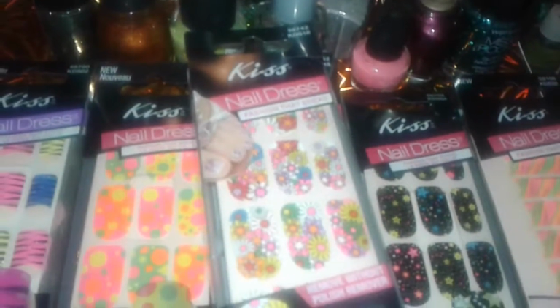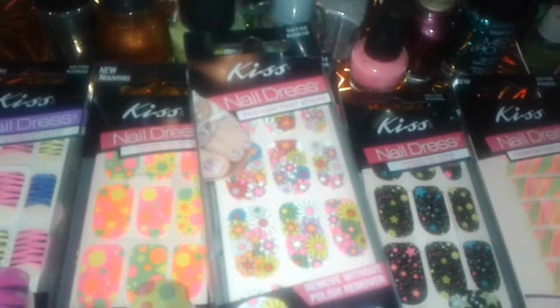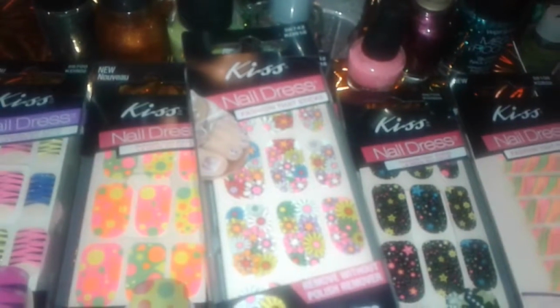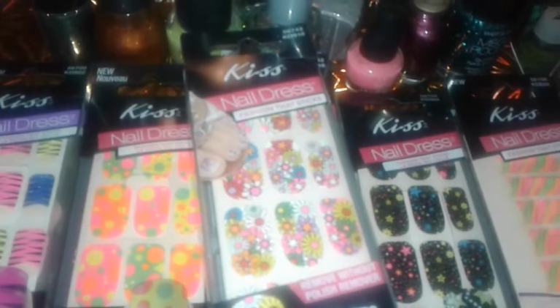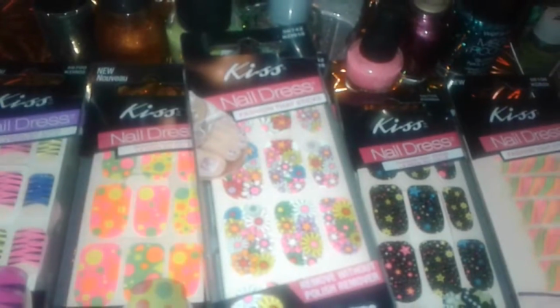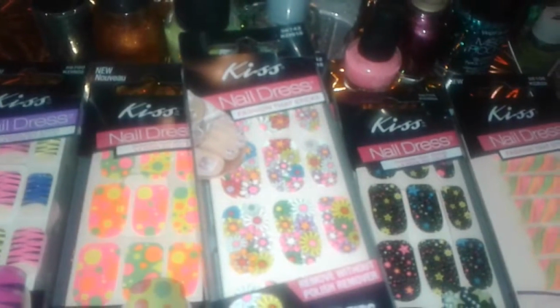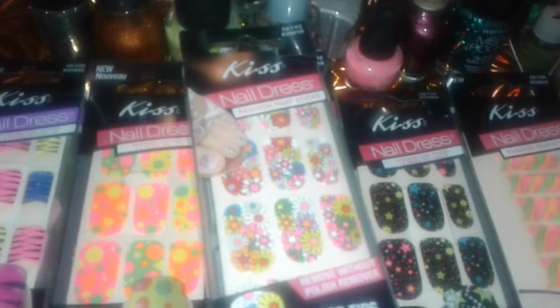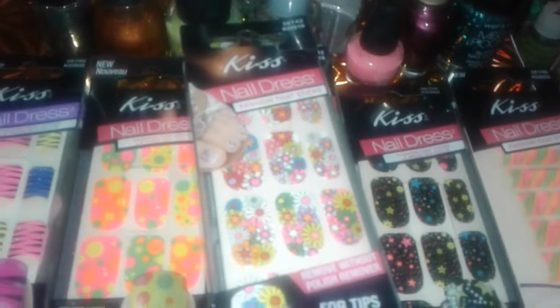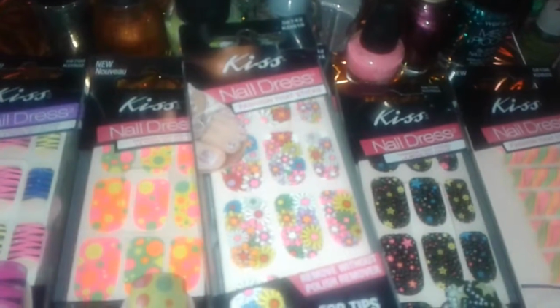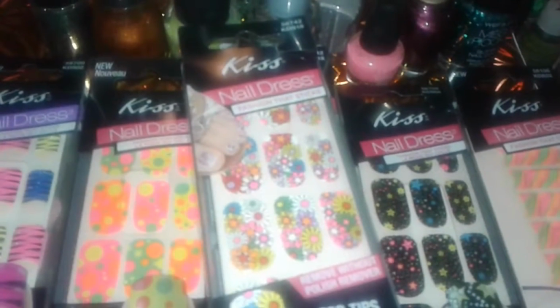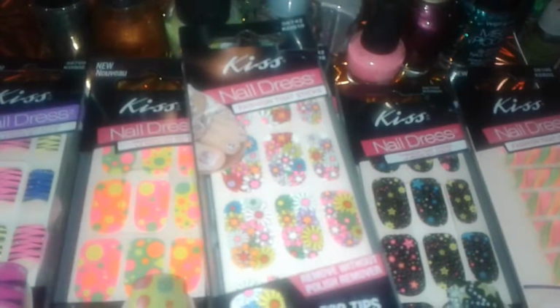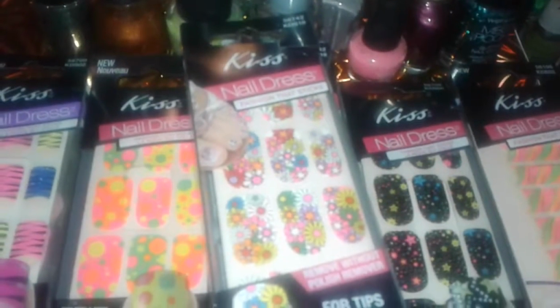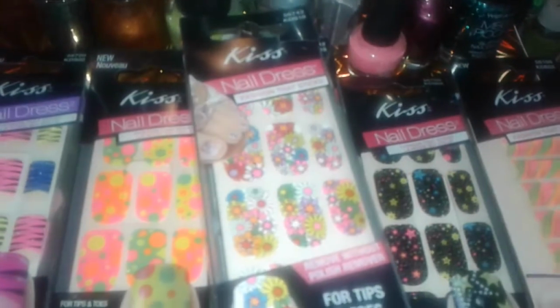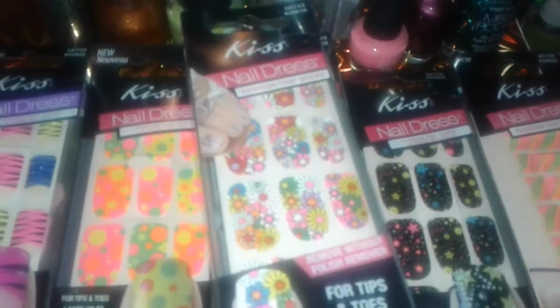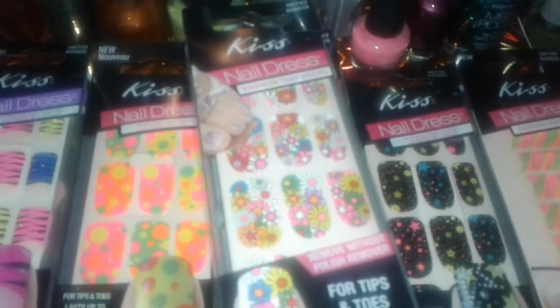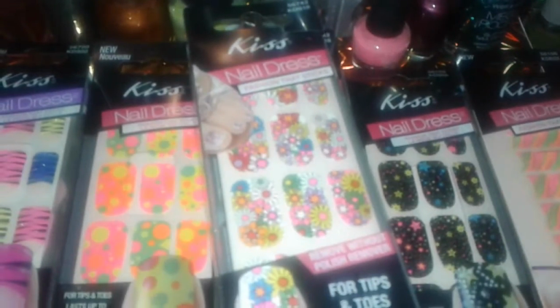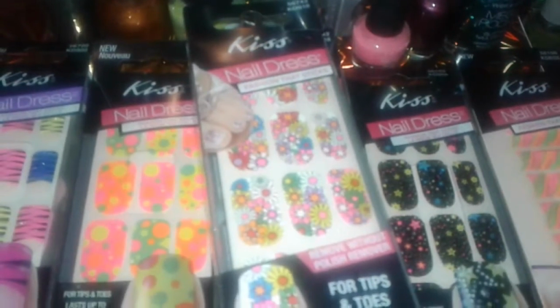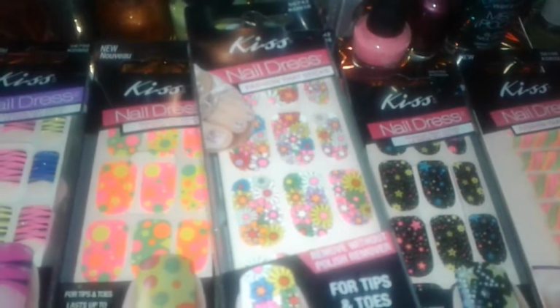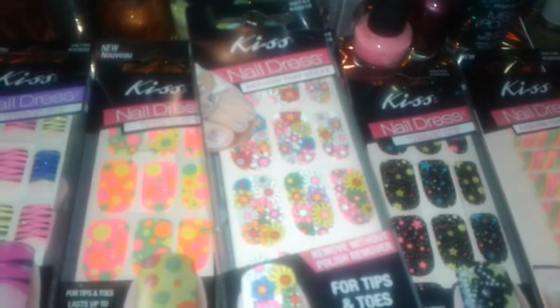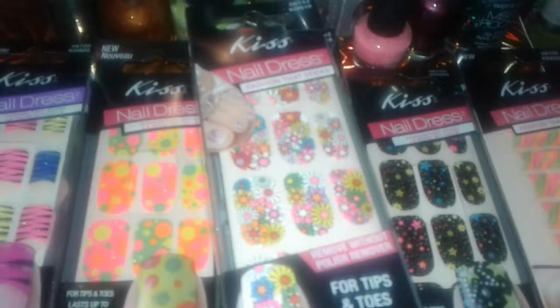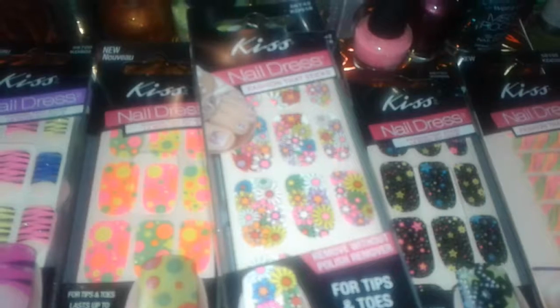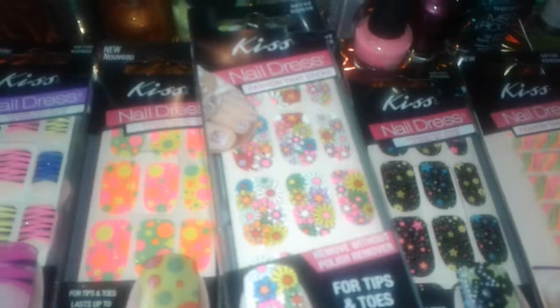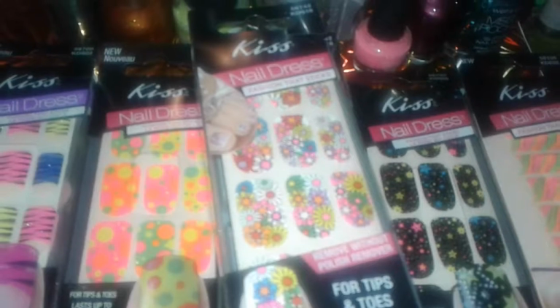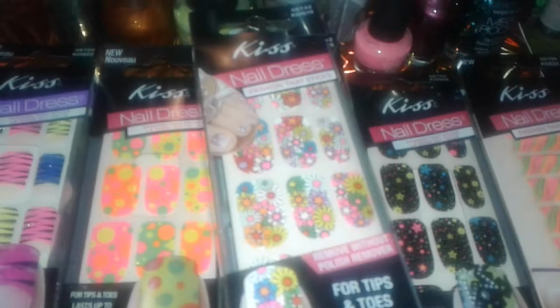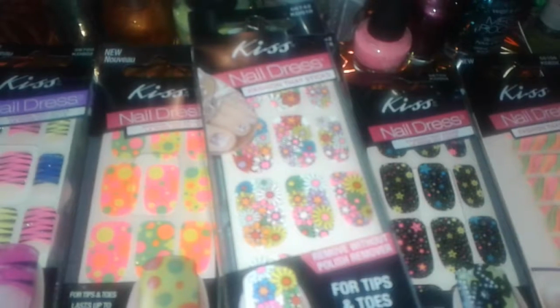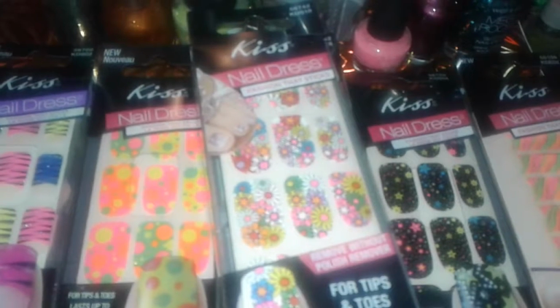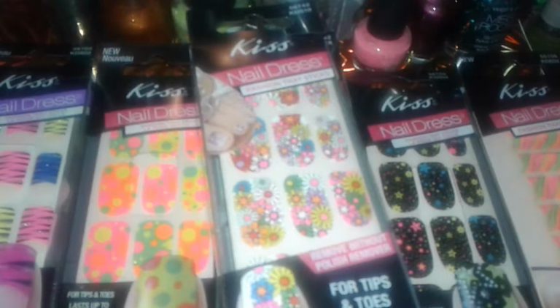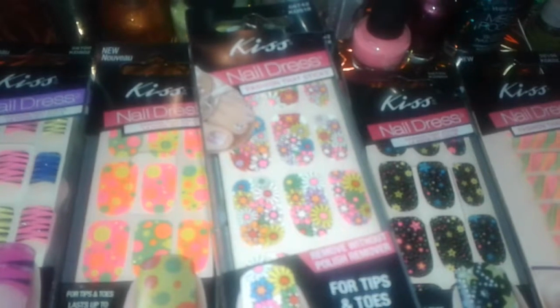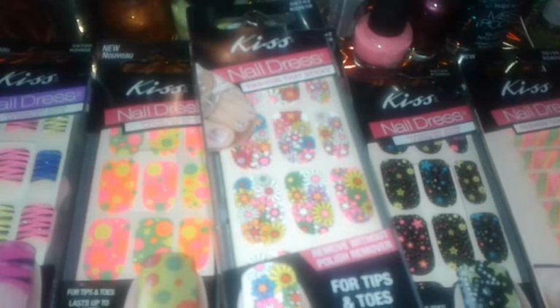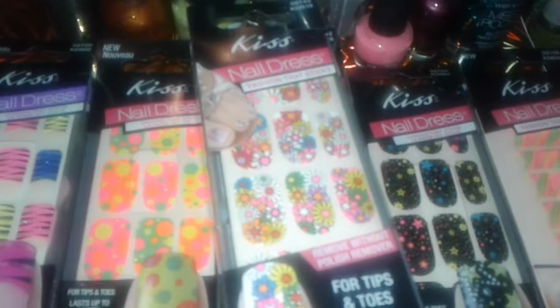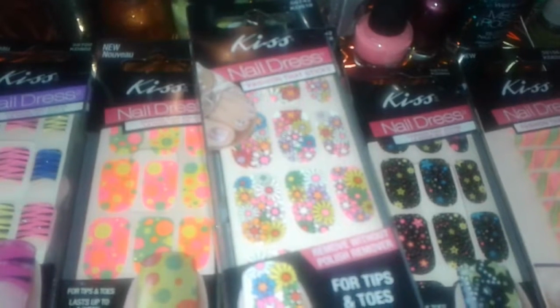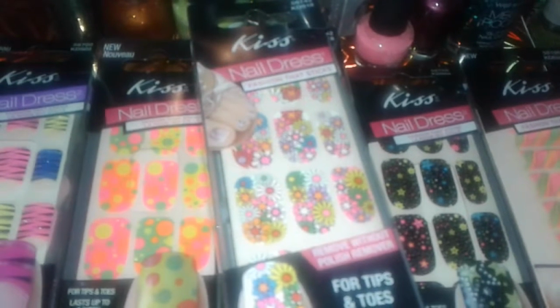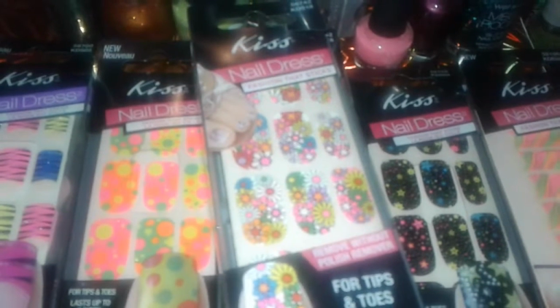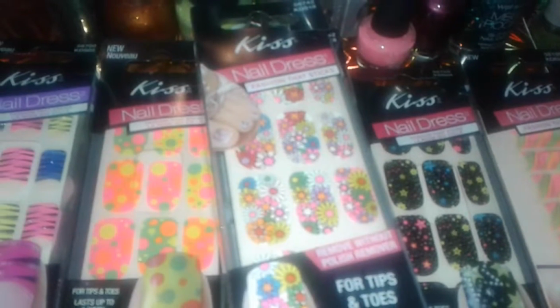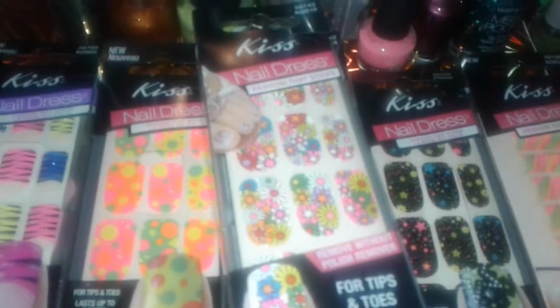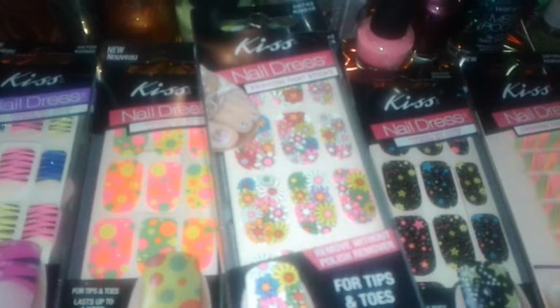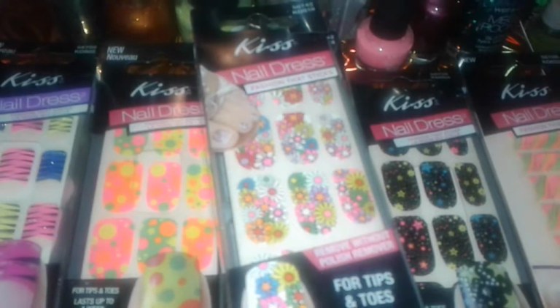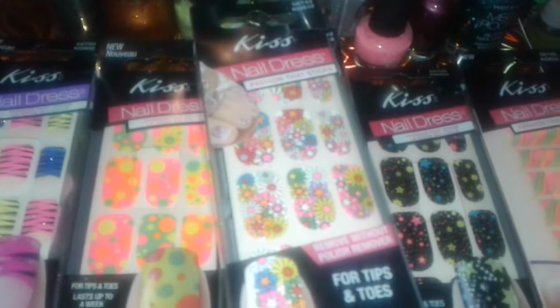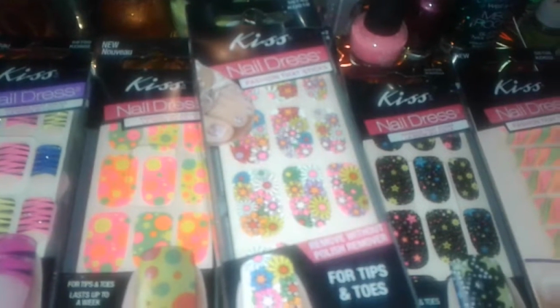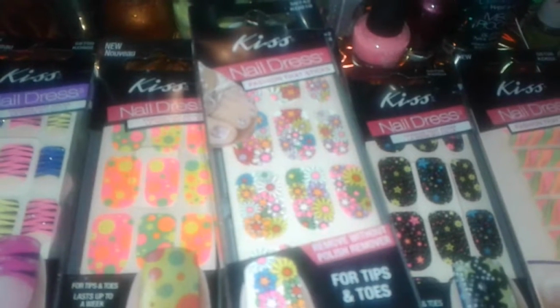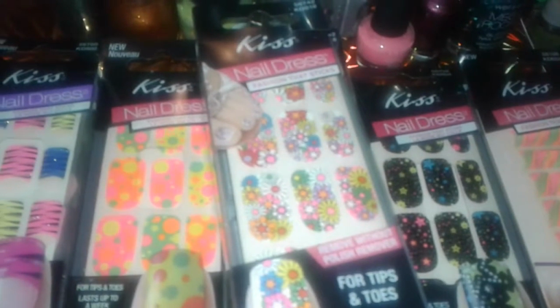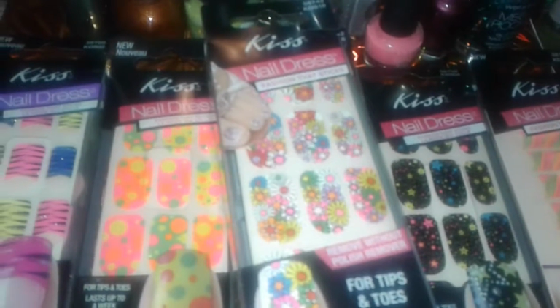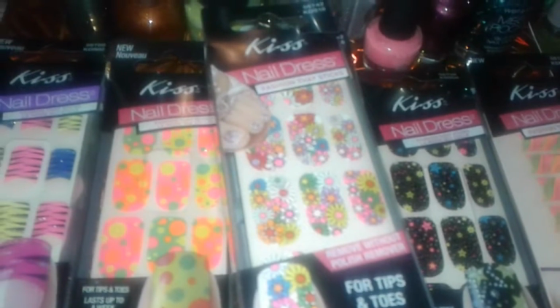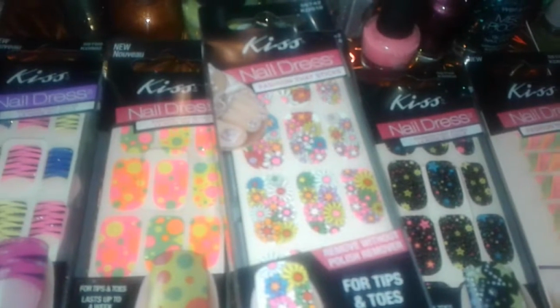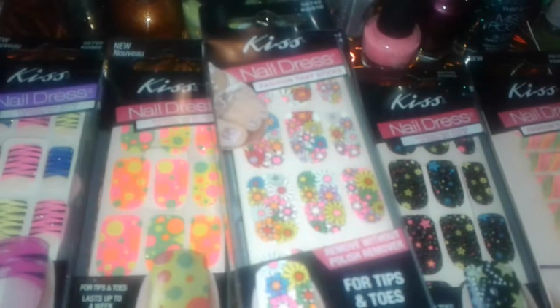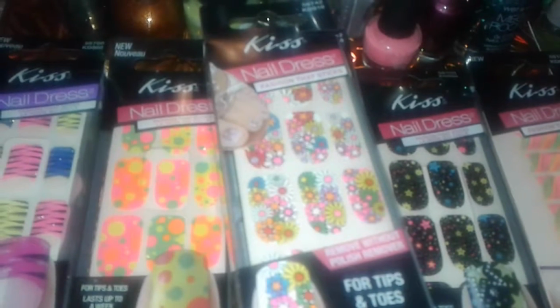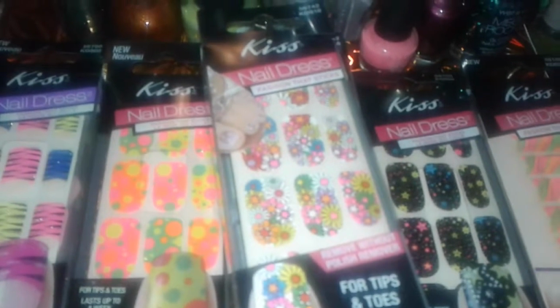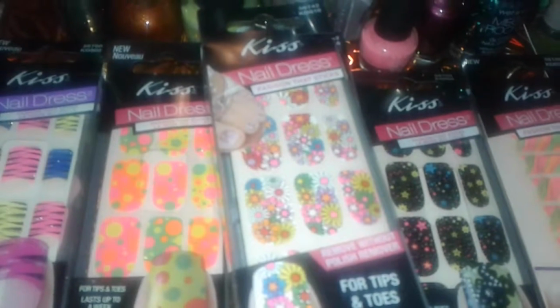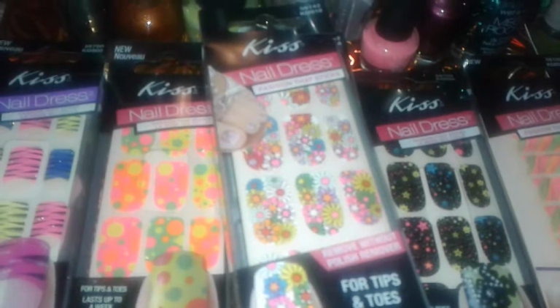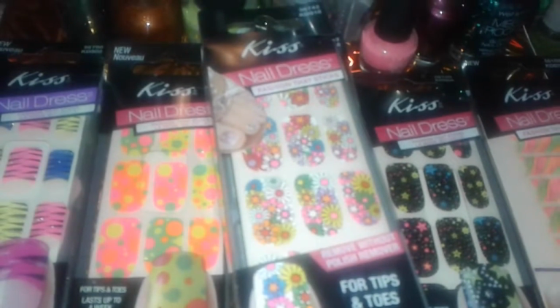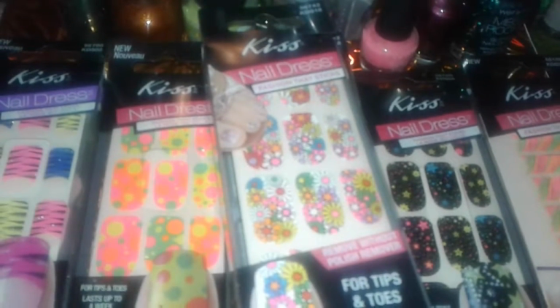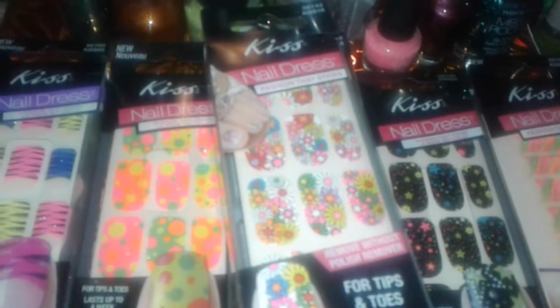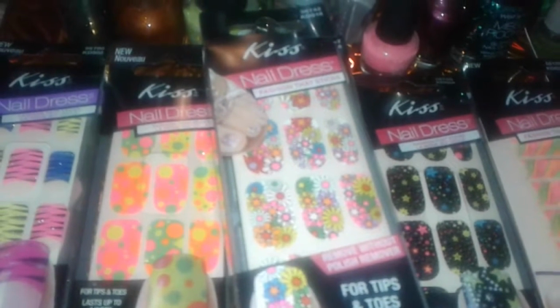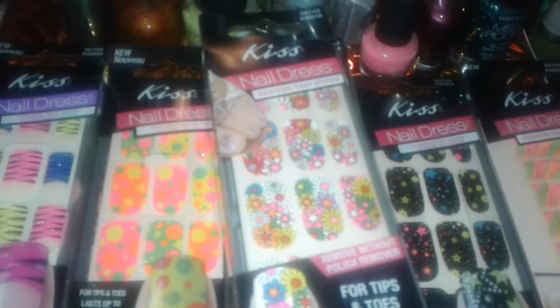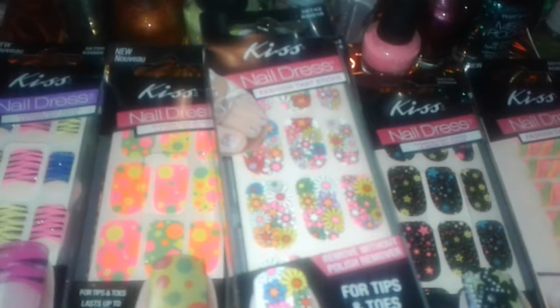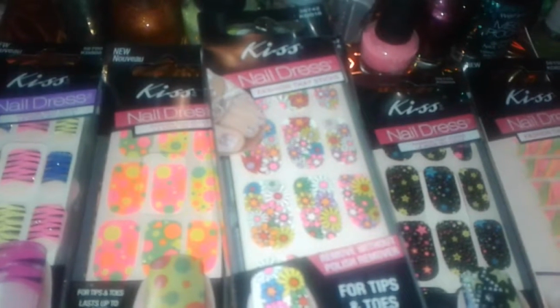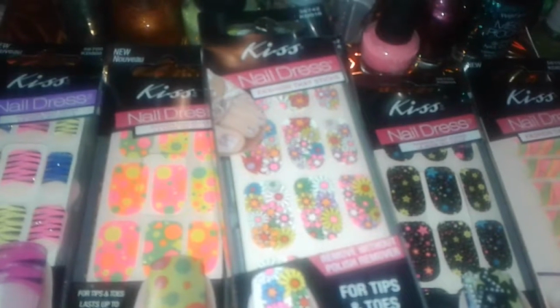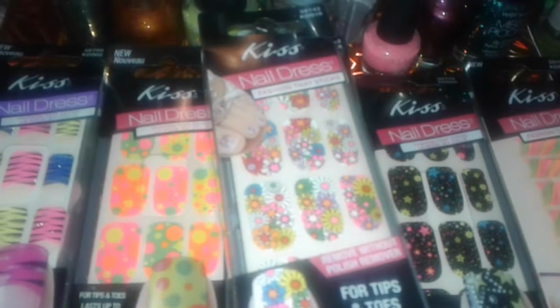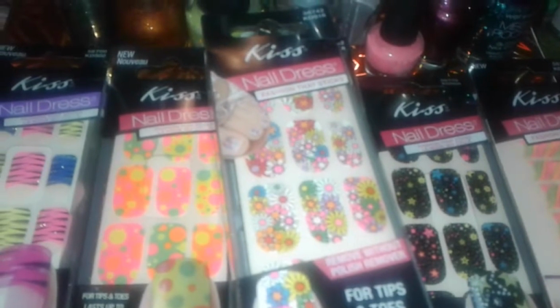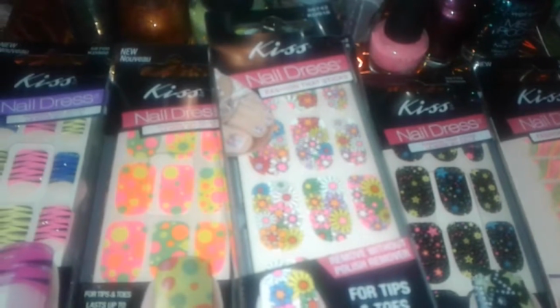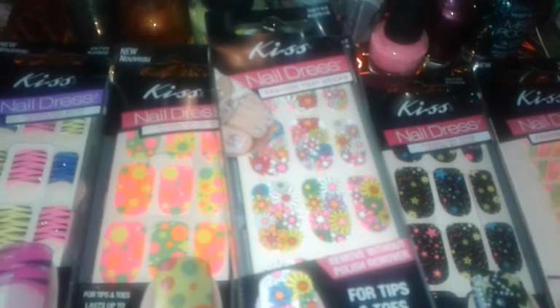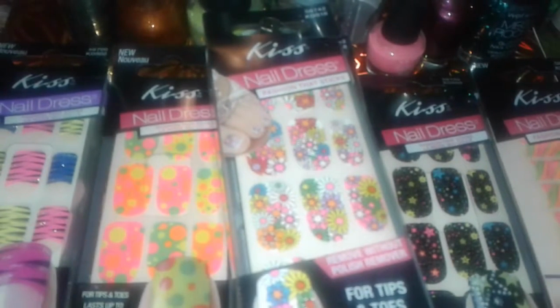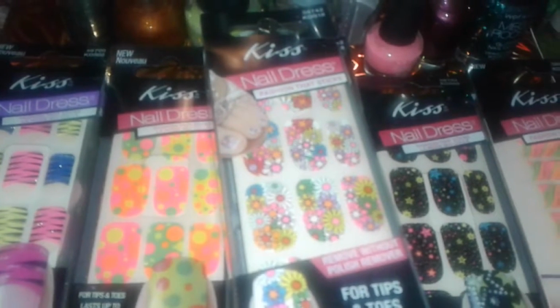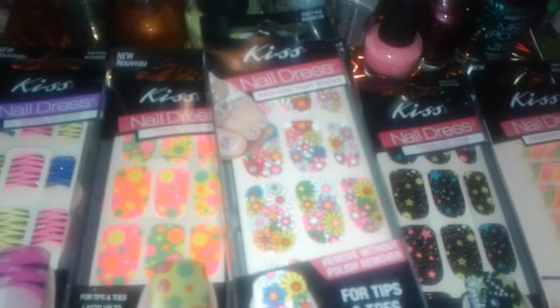Anyway, those are the nice nail supplies that I bought at Dollar Tree. Check out your local Dollar Trees and see what you can find, and like I always say, stay tuned for more videos. Bye!